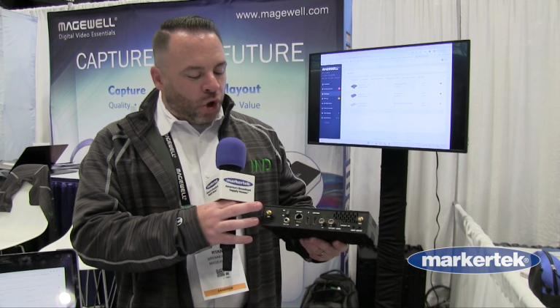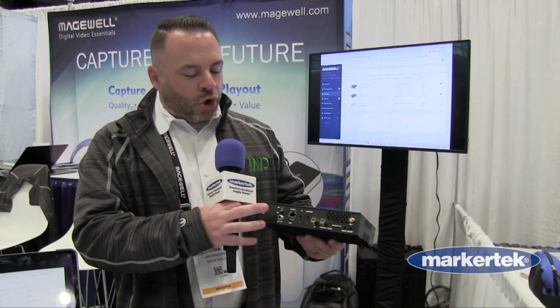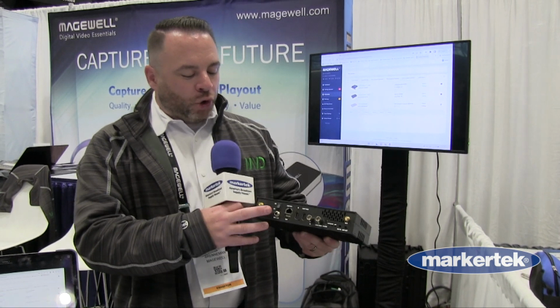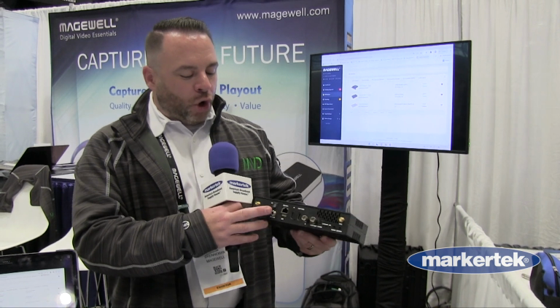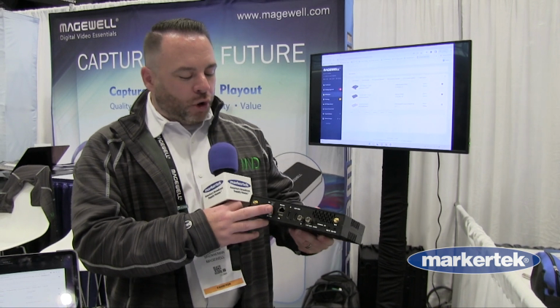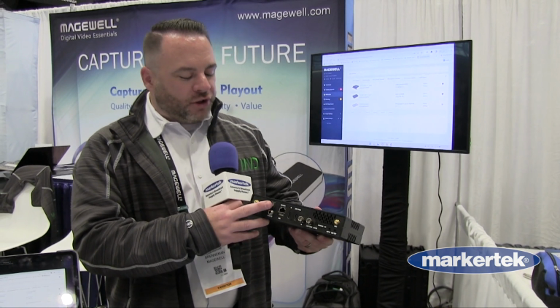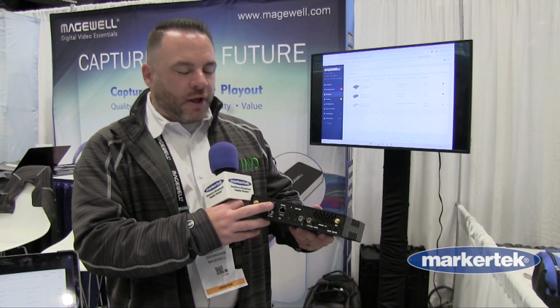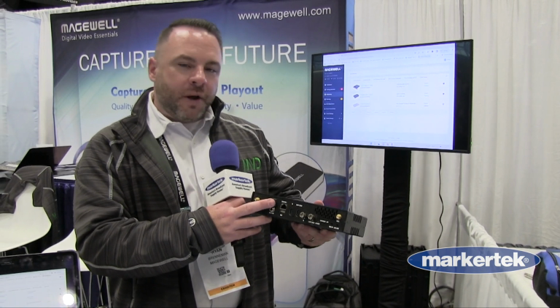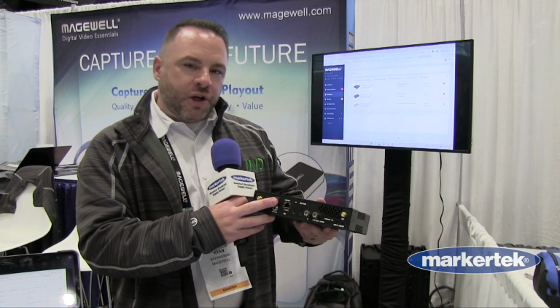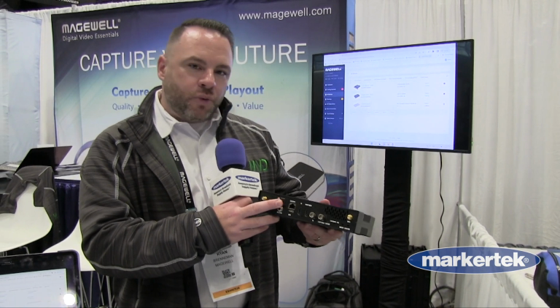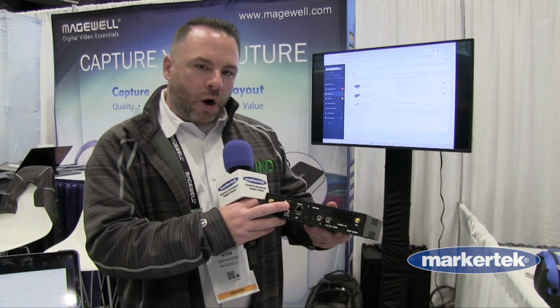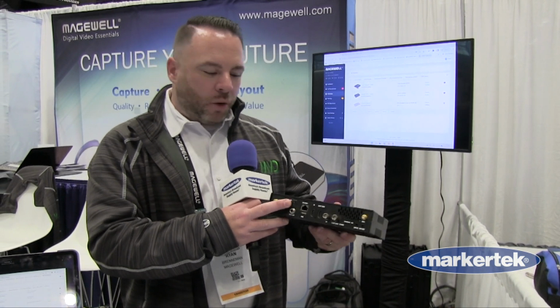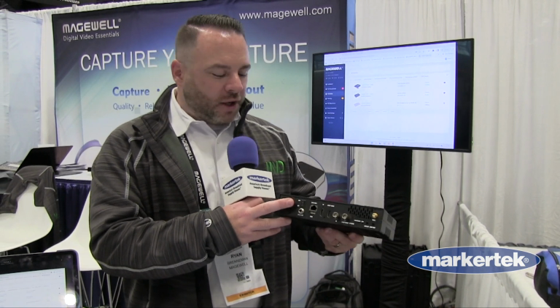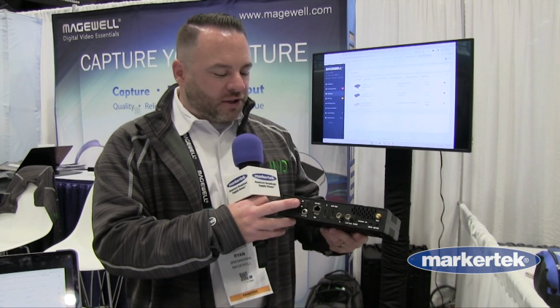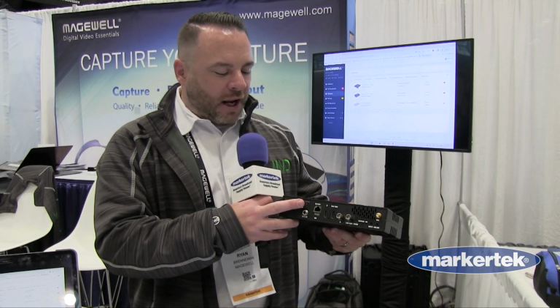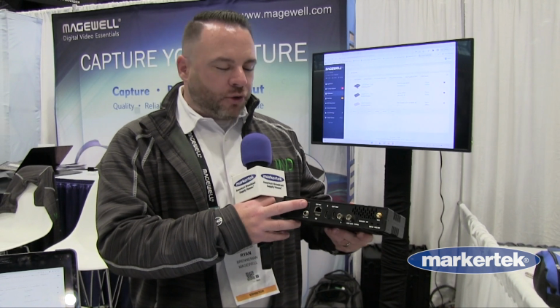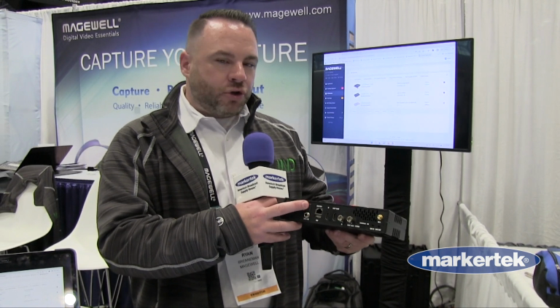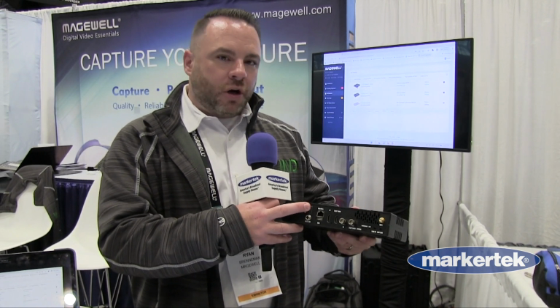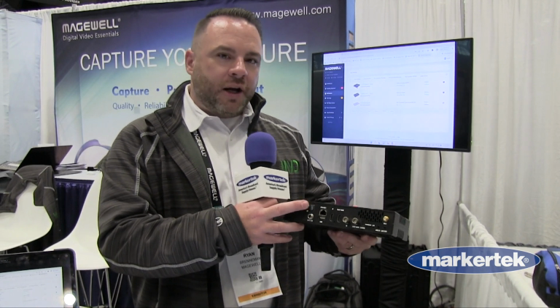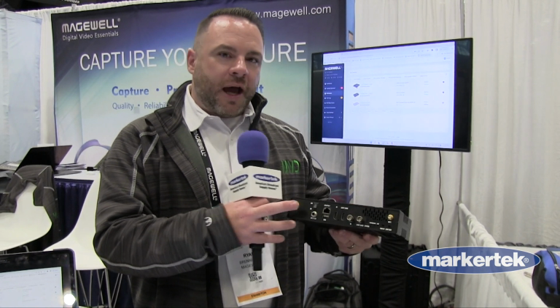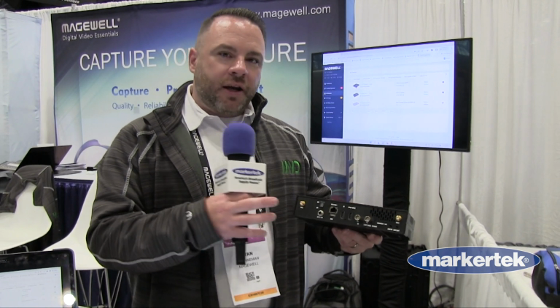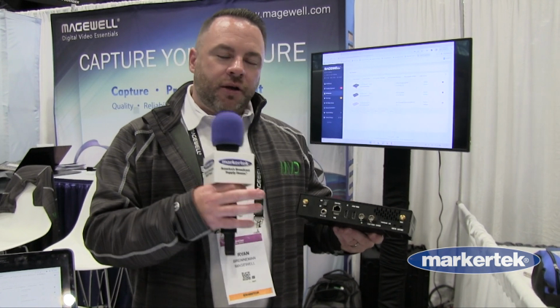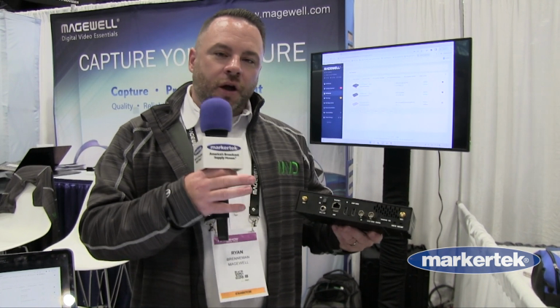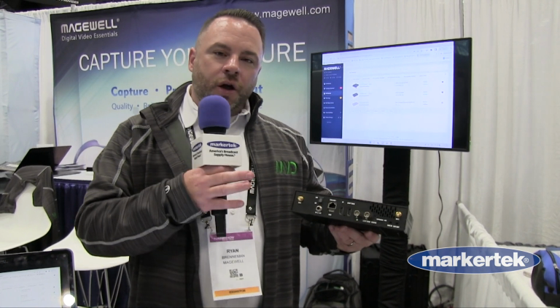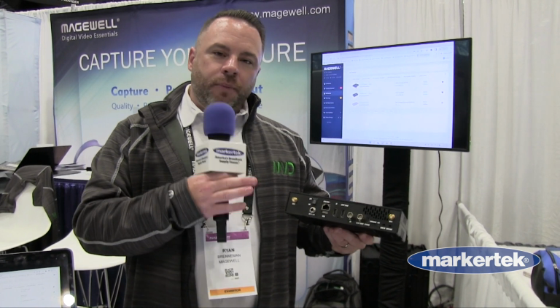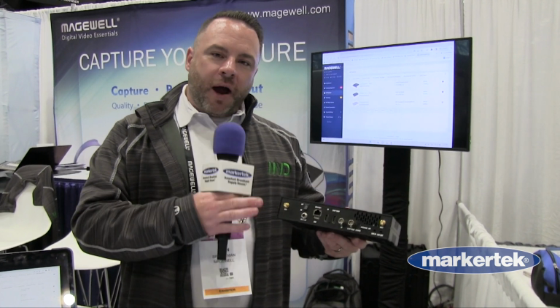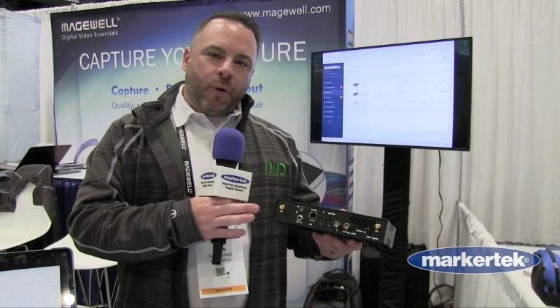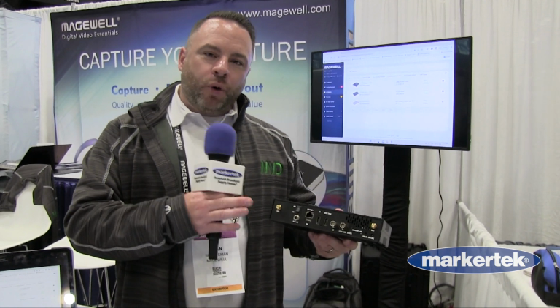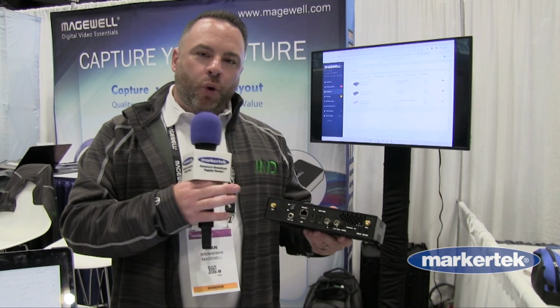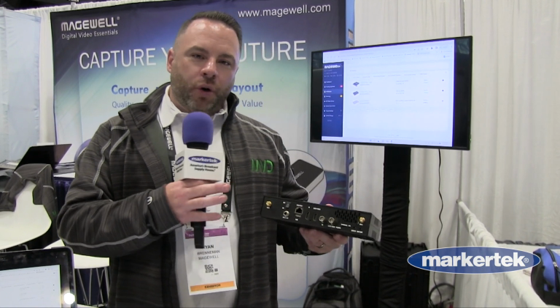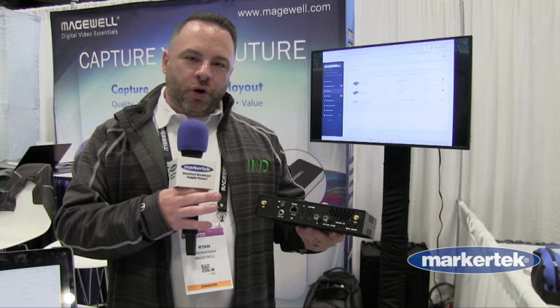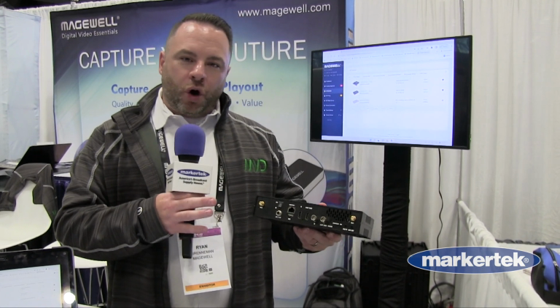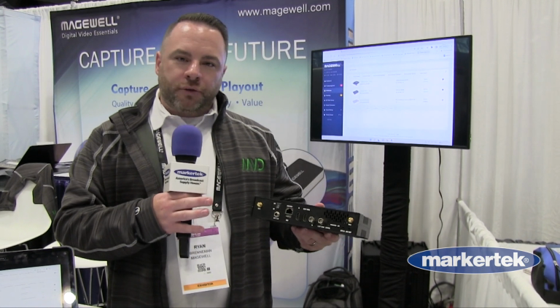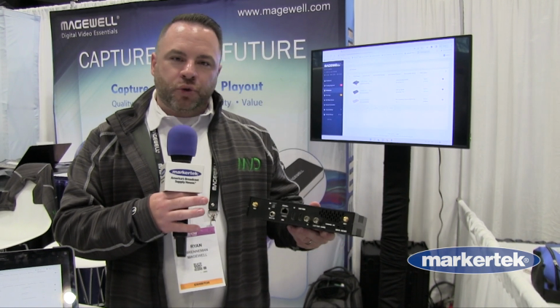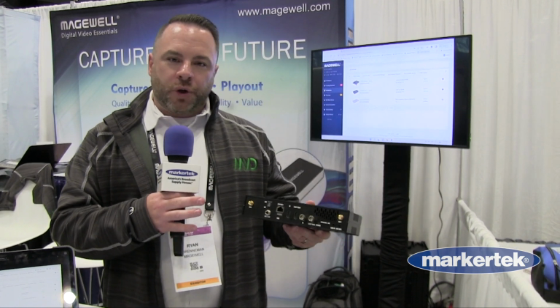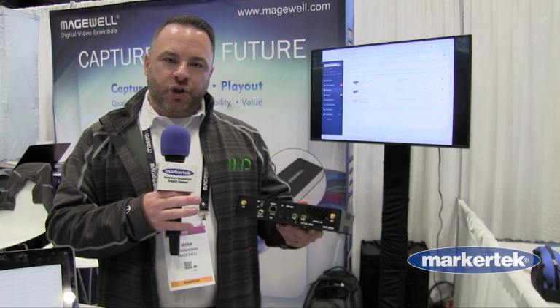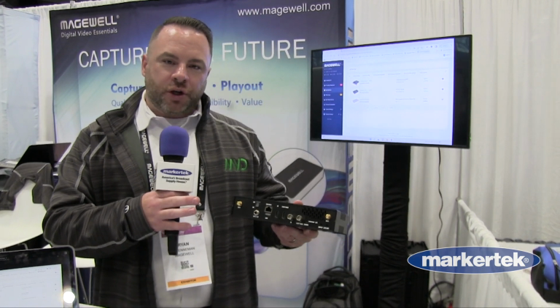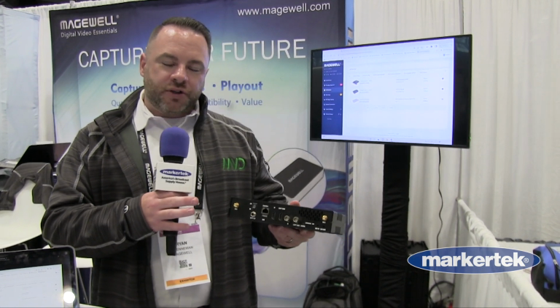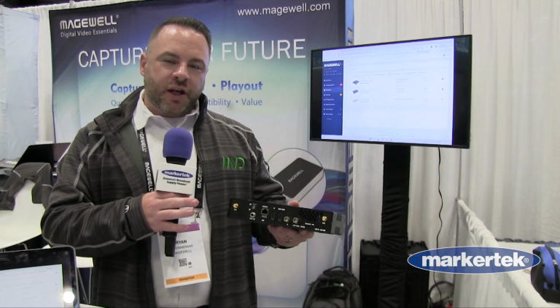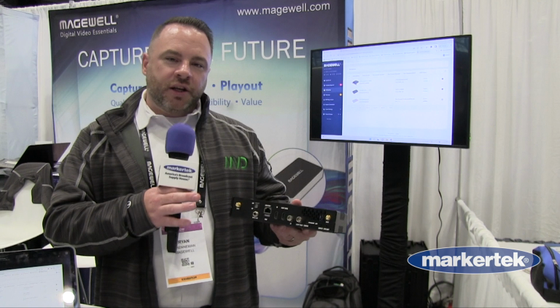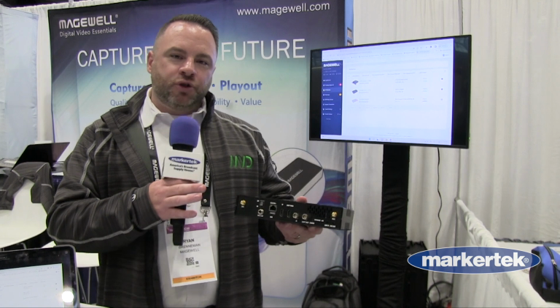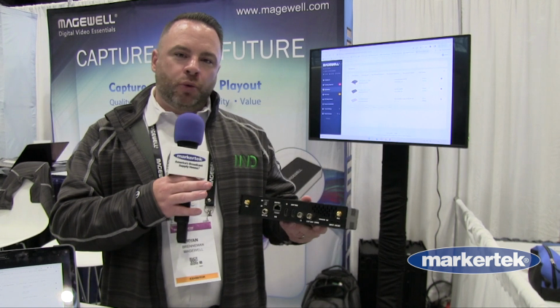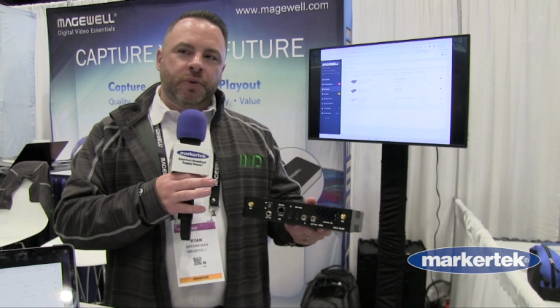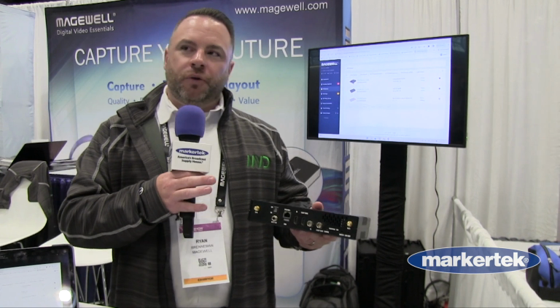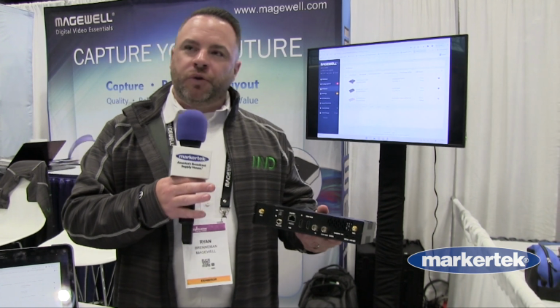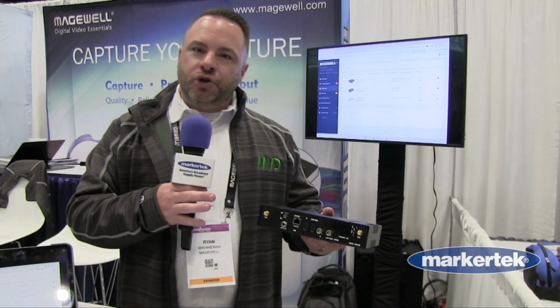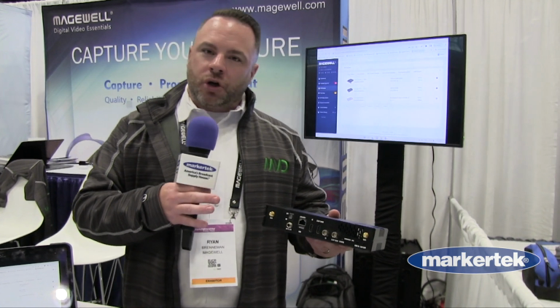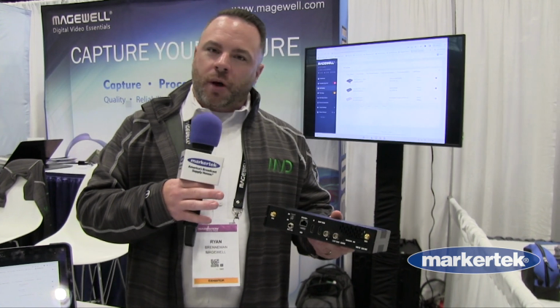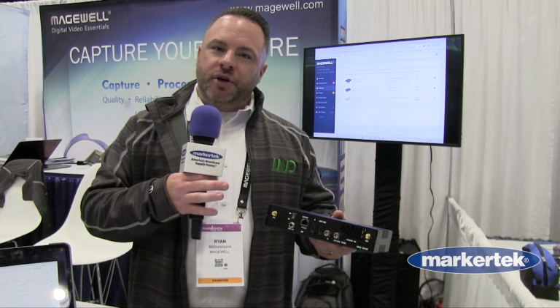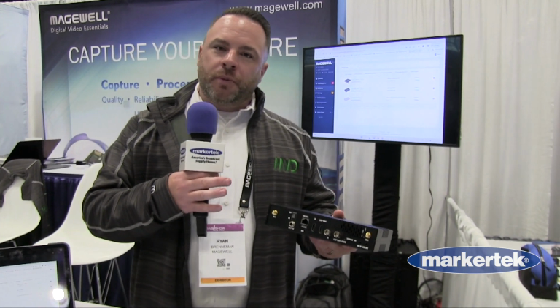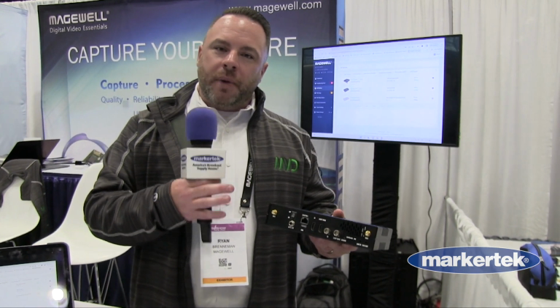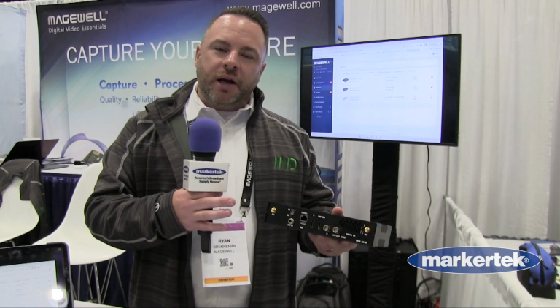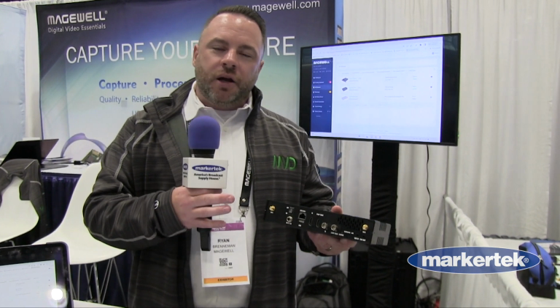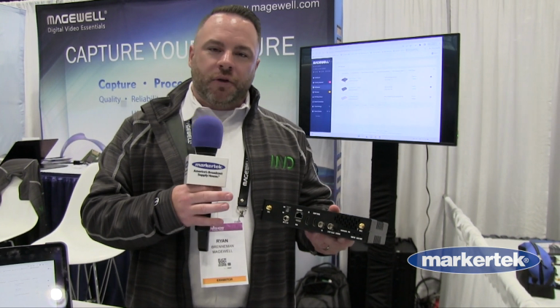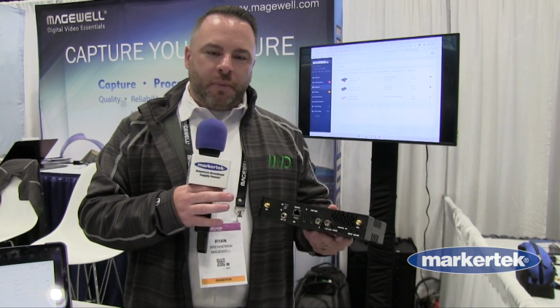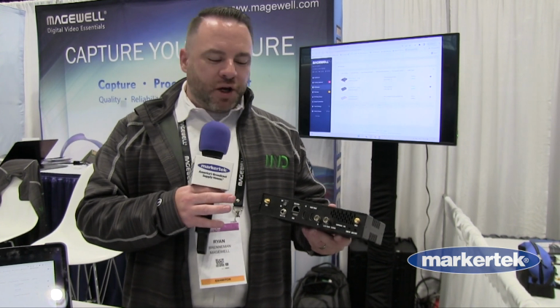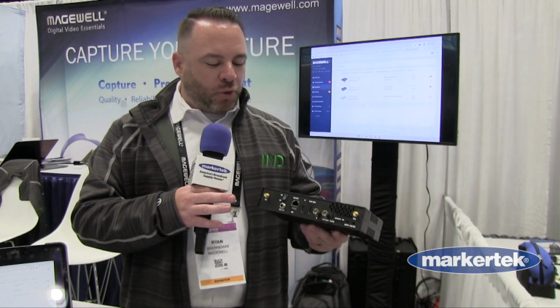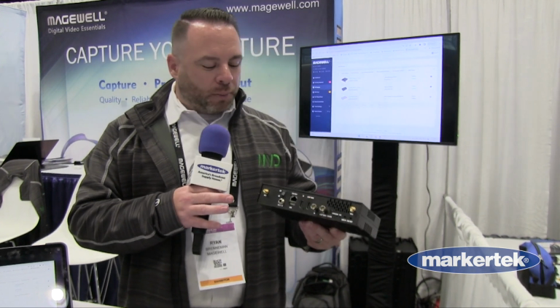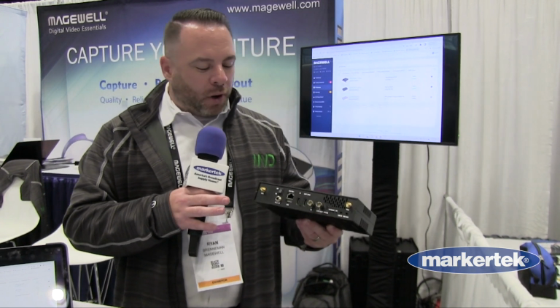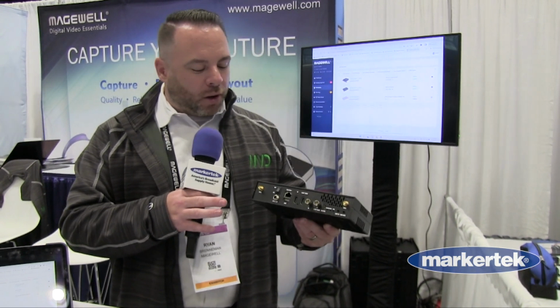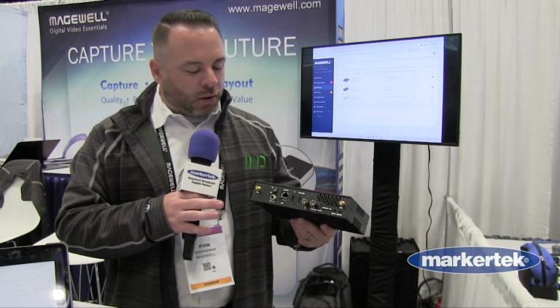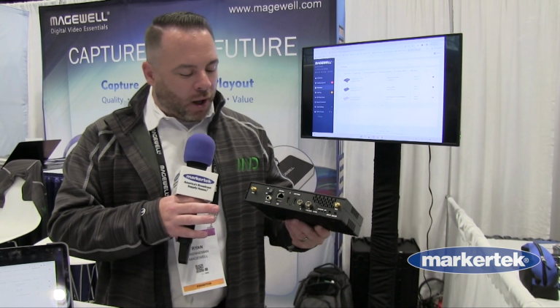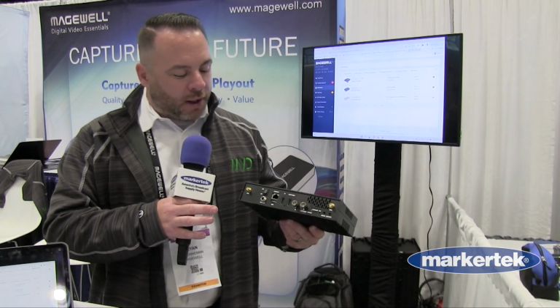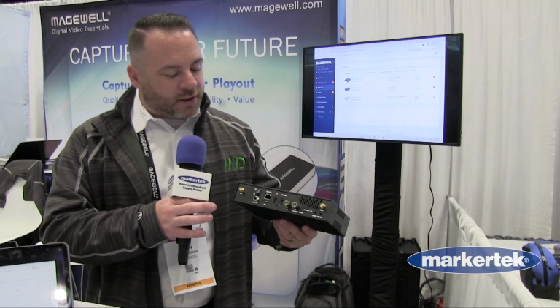You'll notice that Magewell has now started adding power on and off switches, and this will be a feature coming to many of the Magewell product lines.